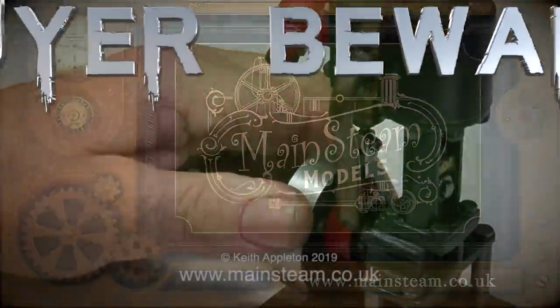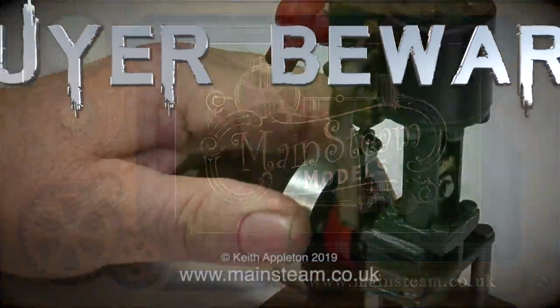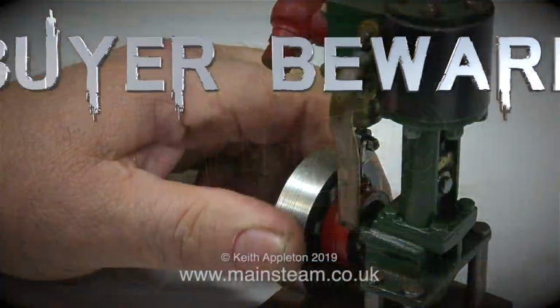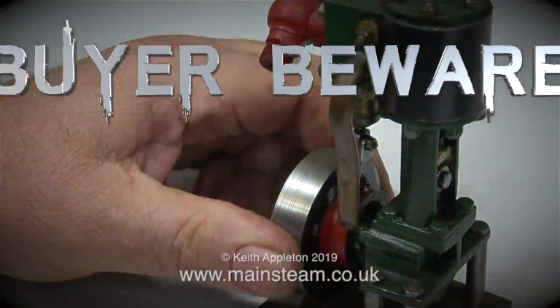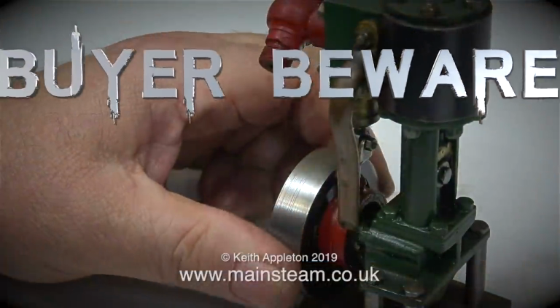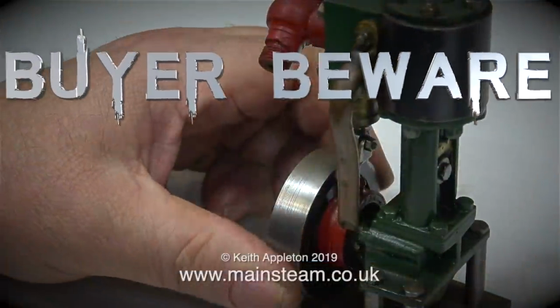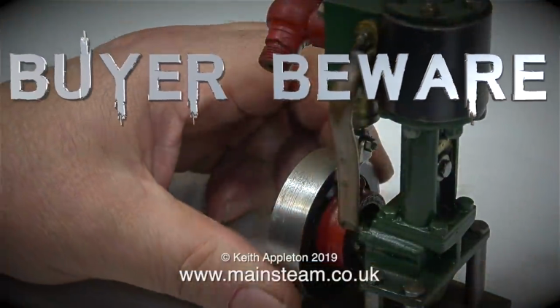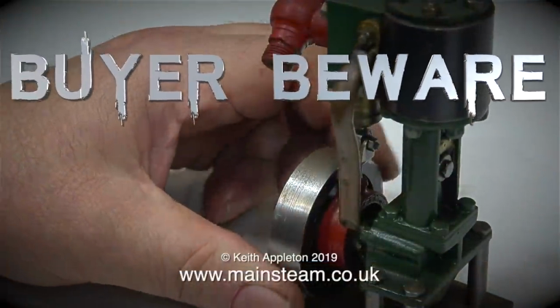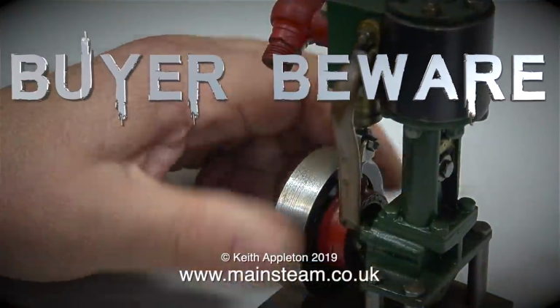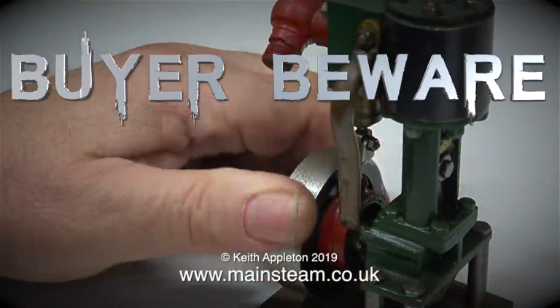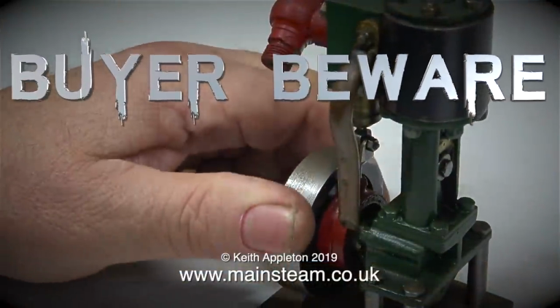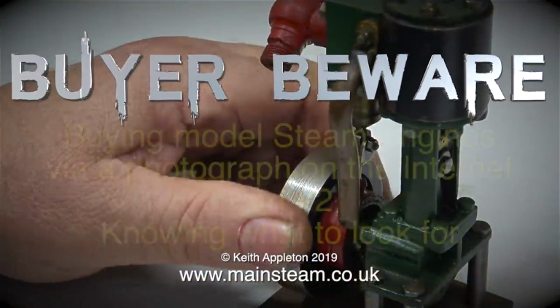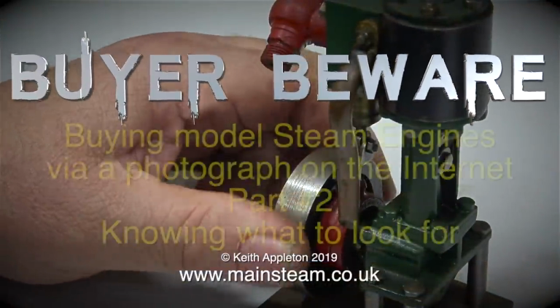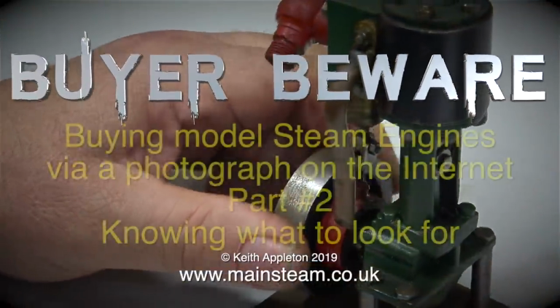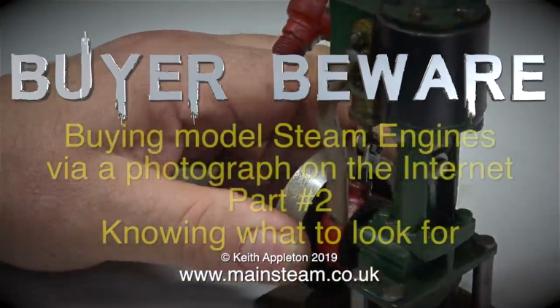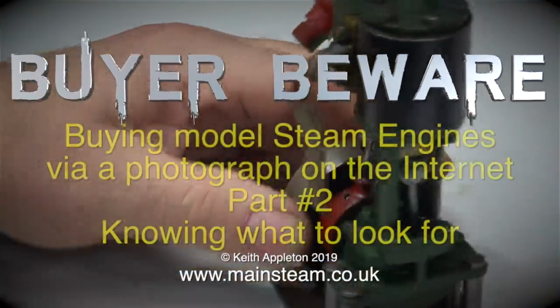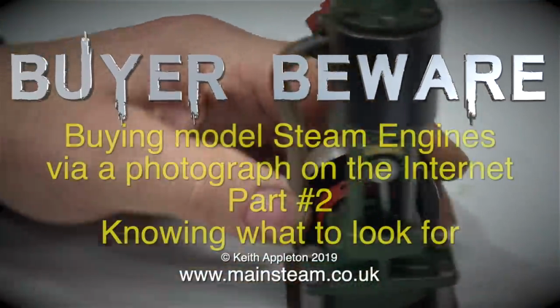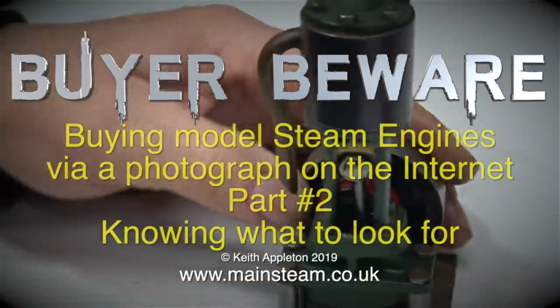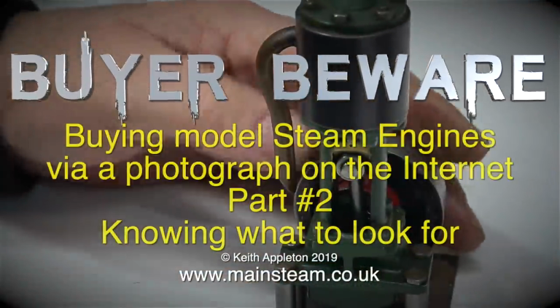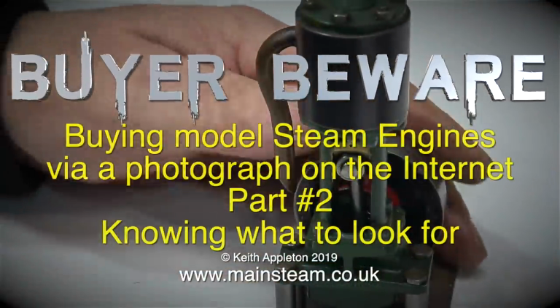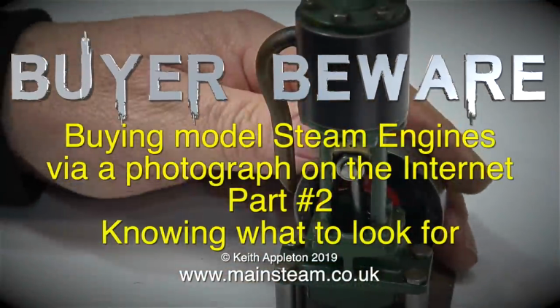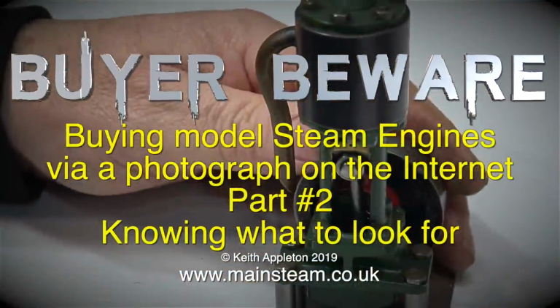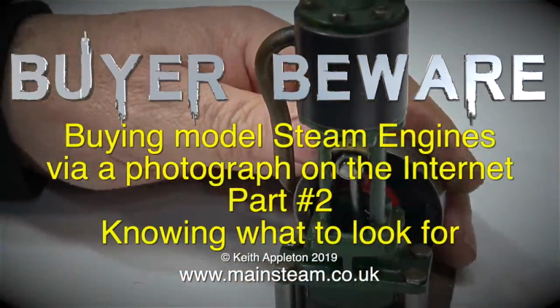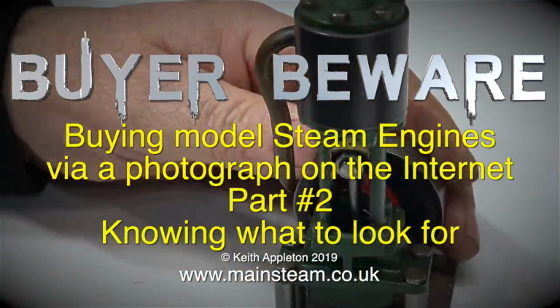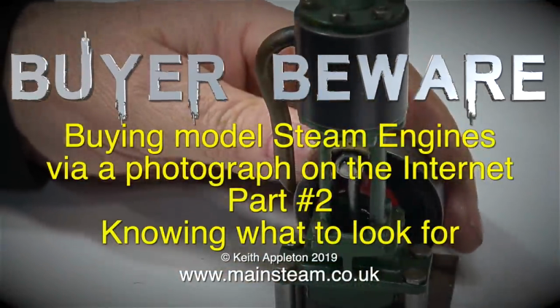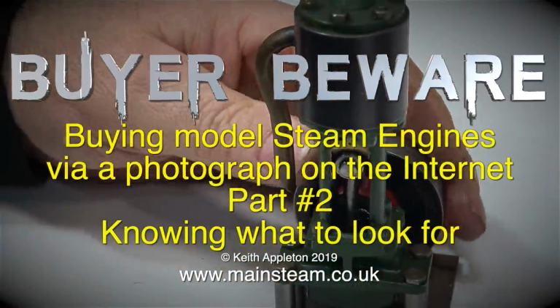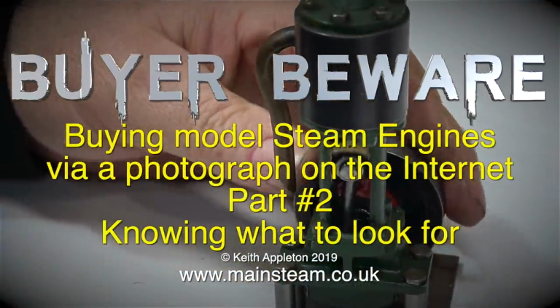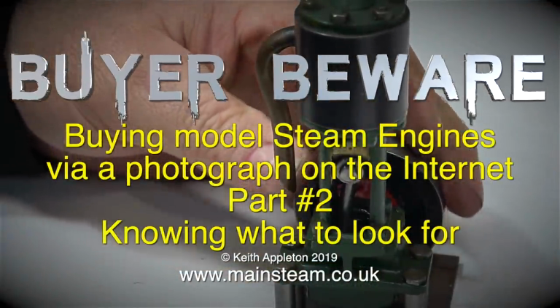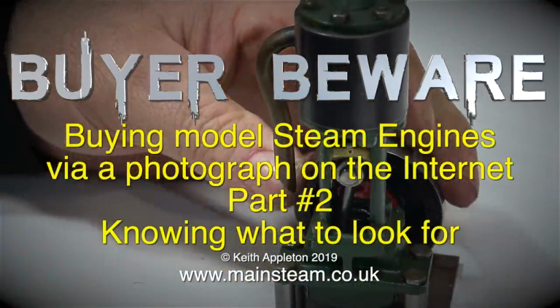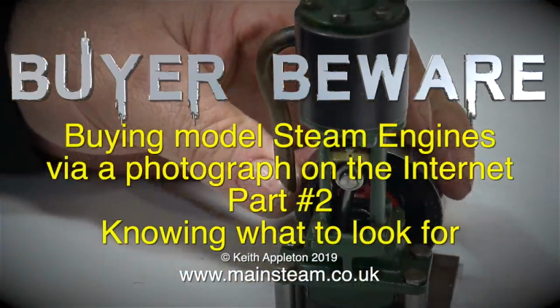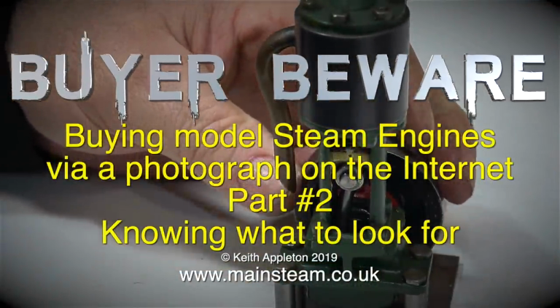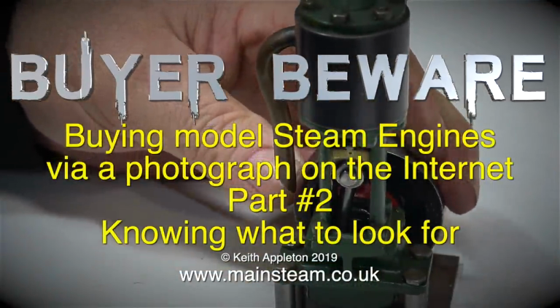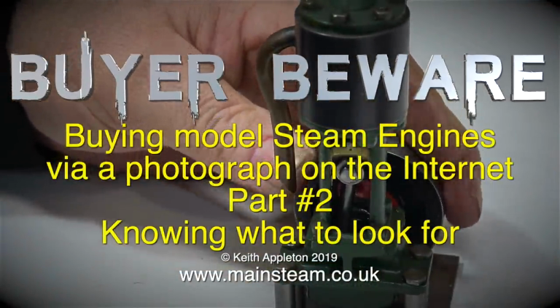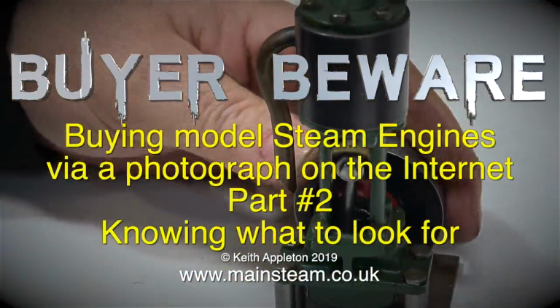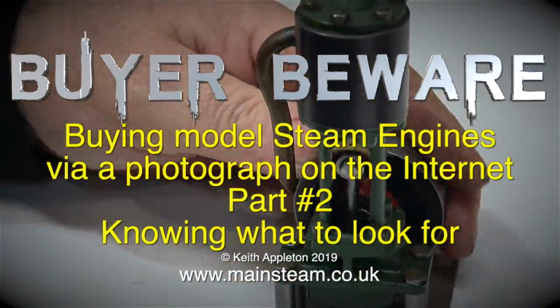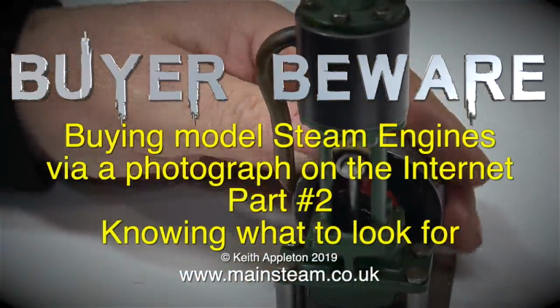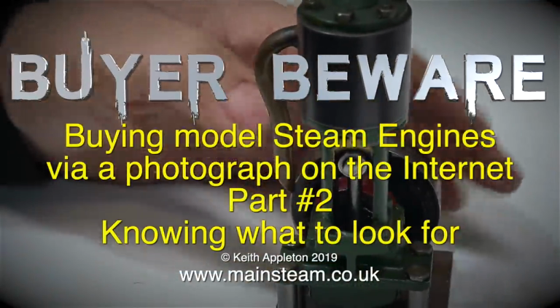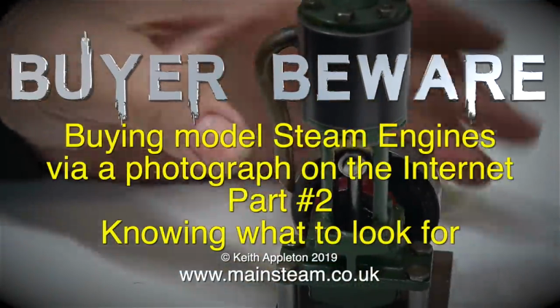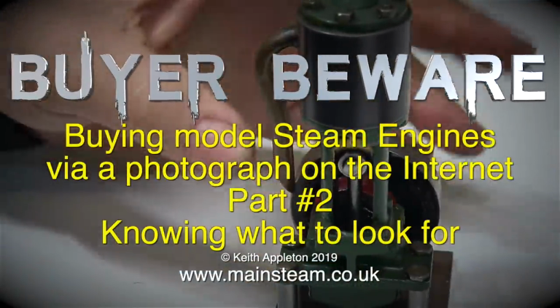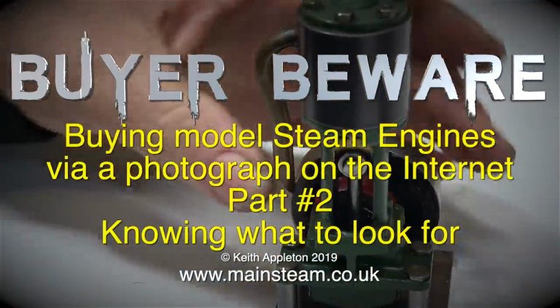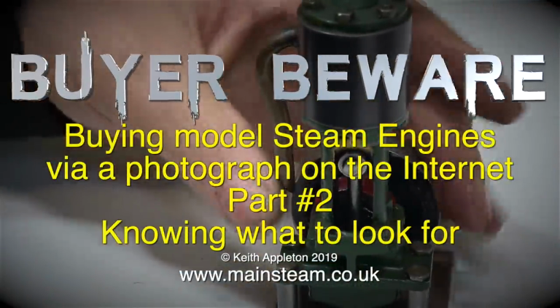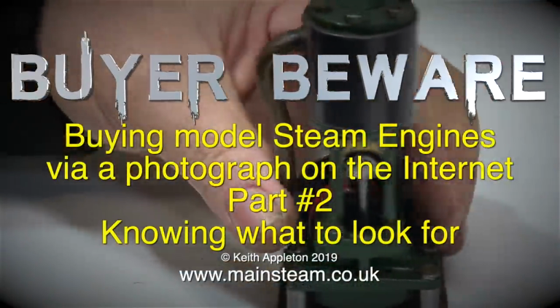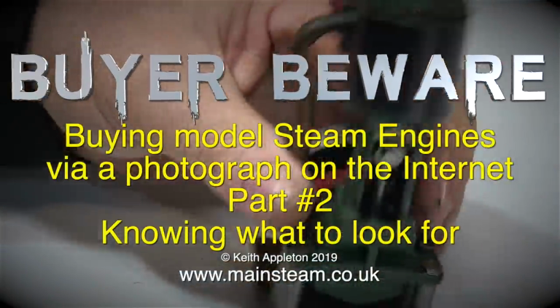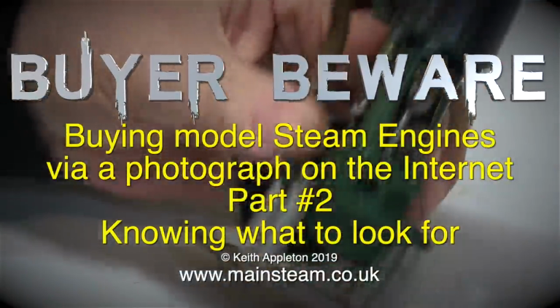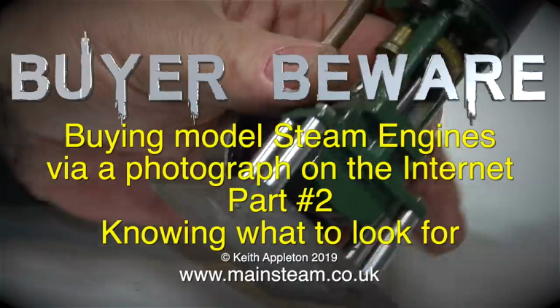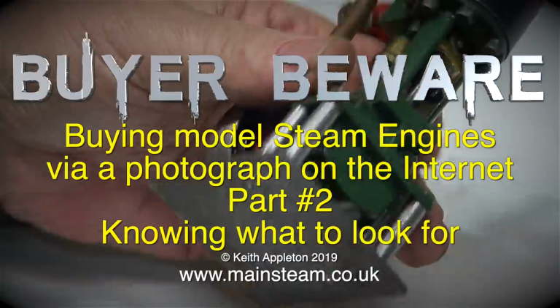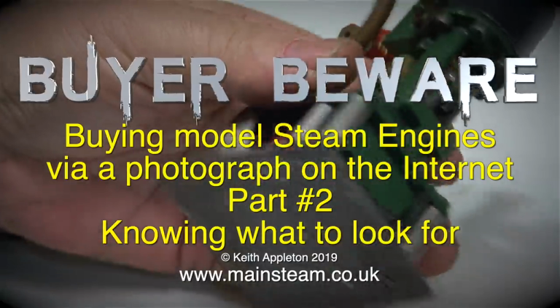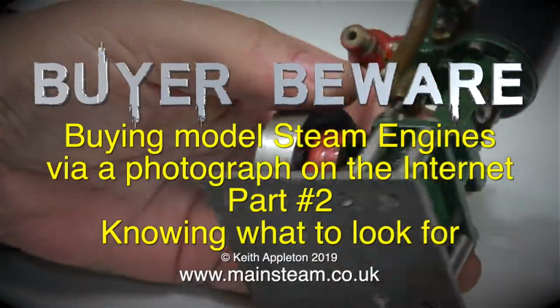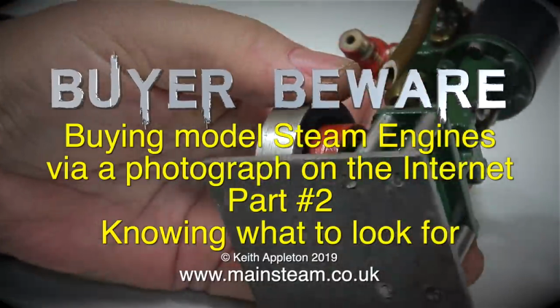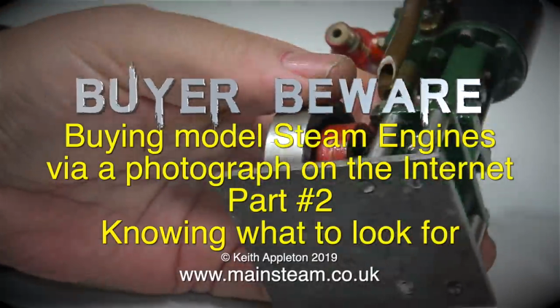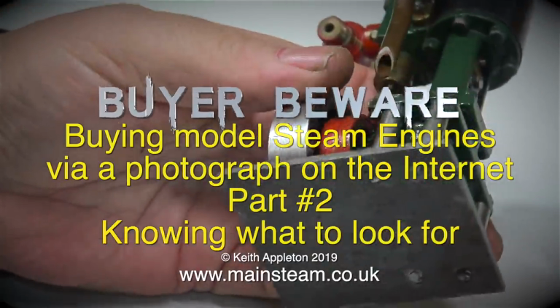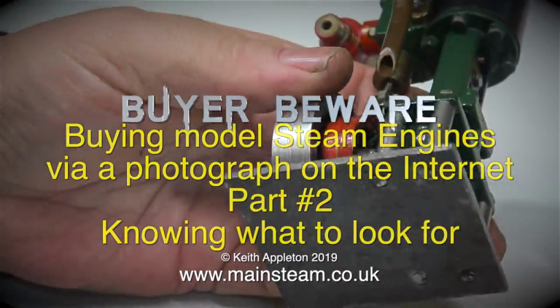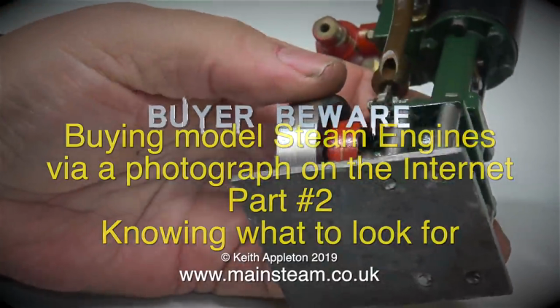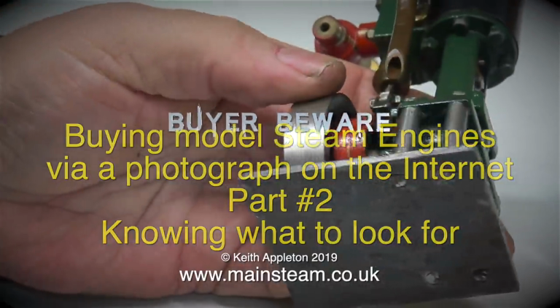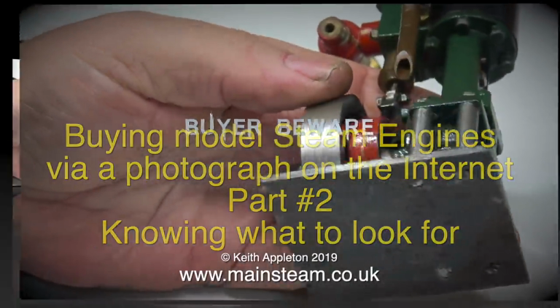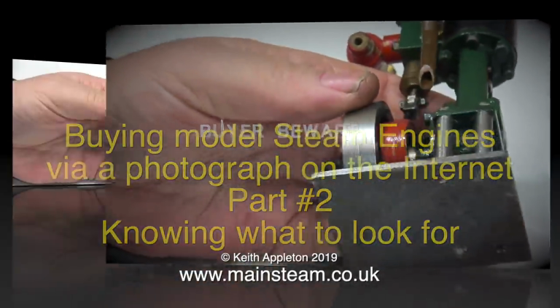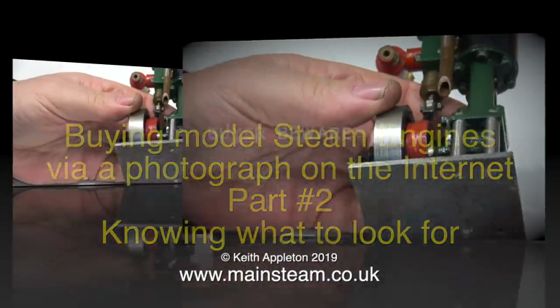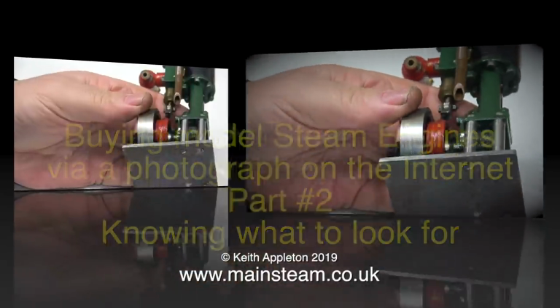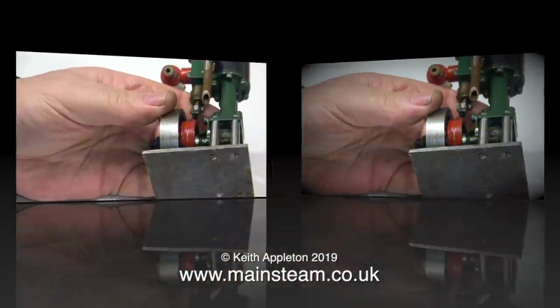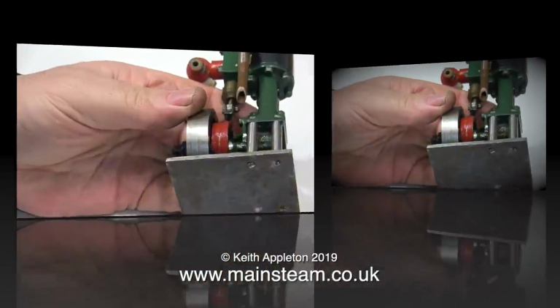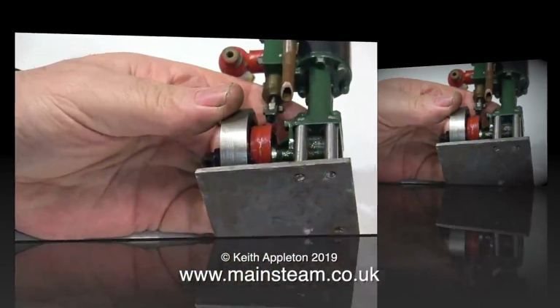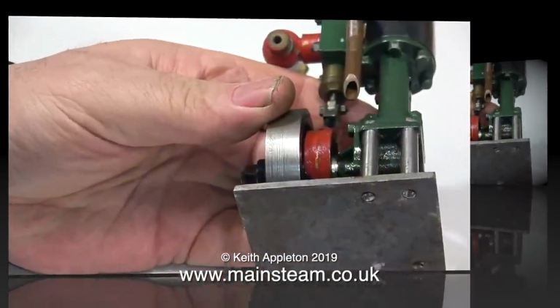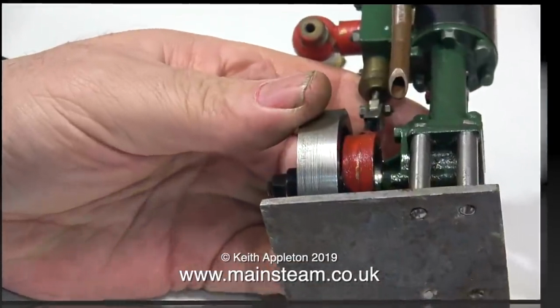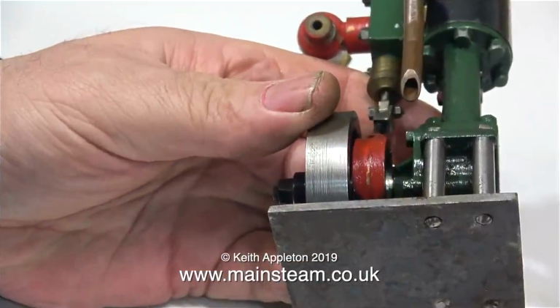Buyer beware: buying model steam engines via a photograph on the internet, part 2 — knowing what to look for.